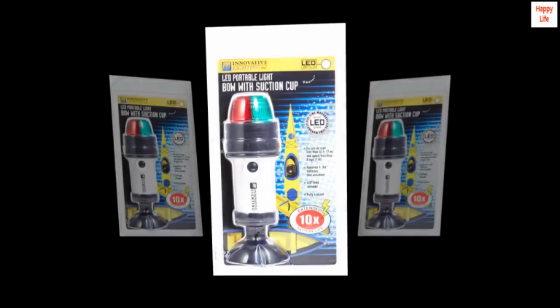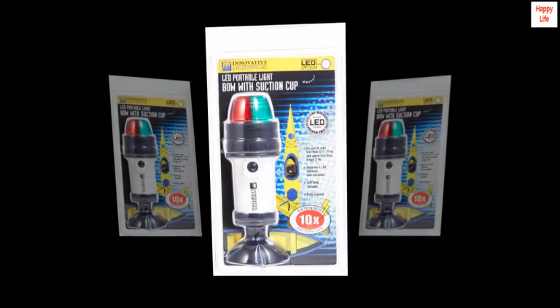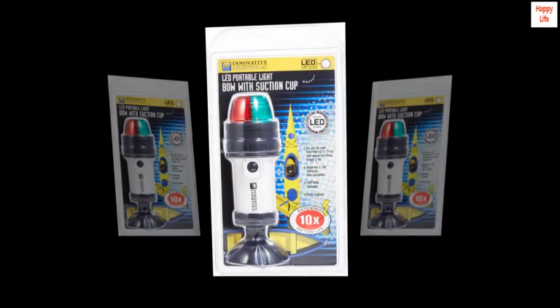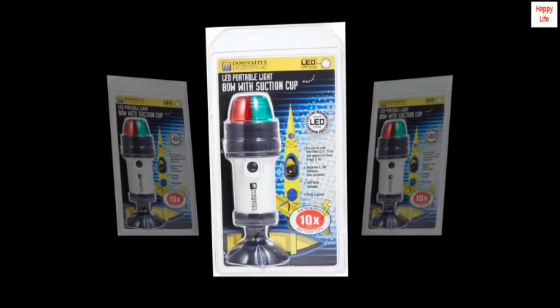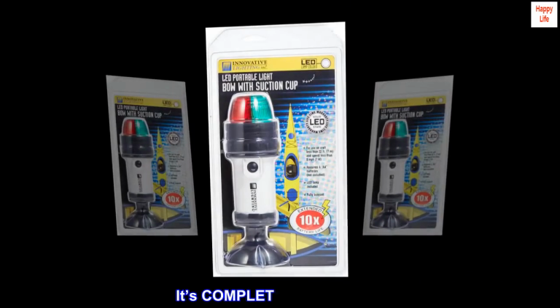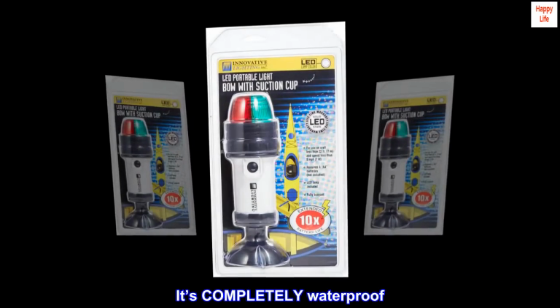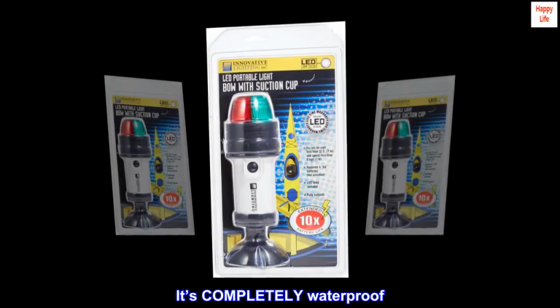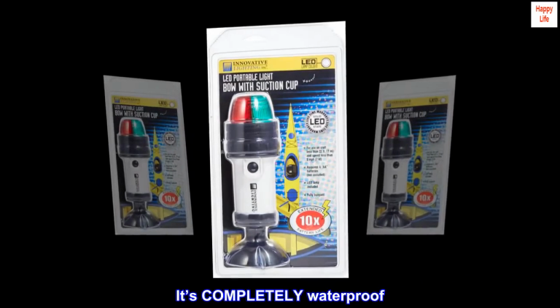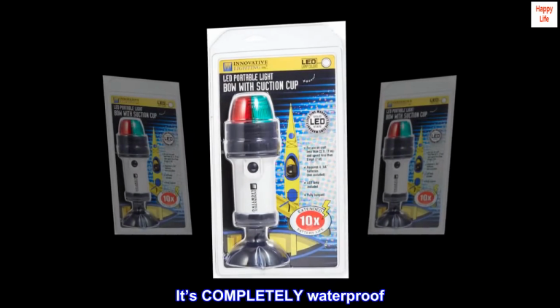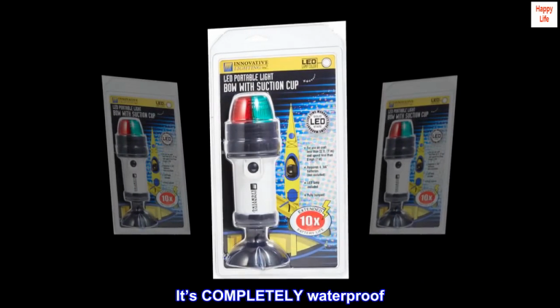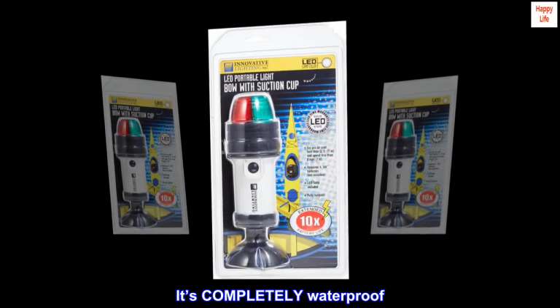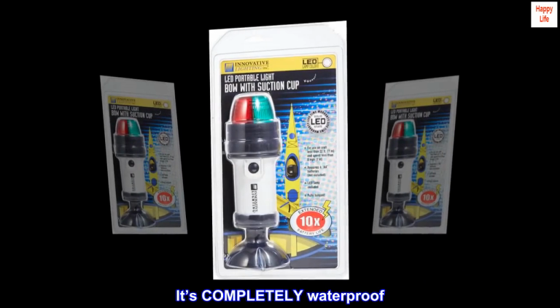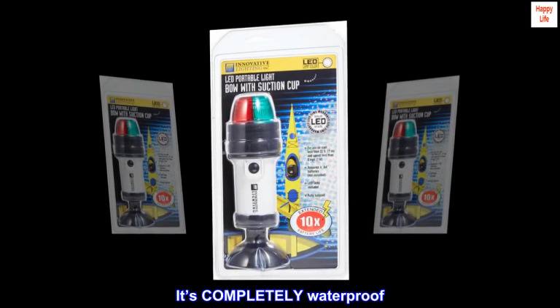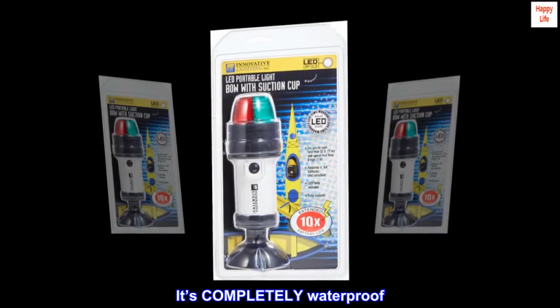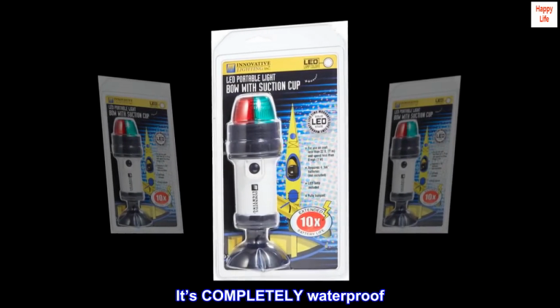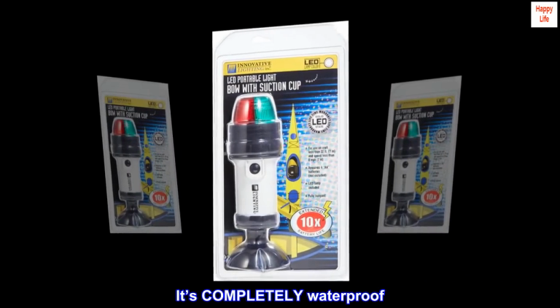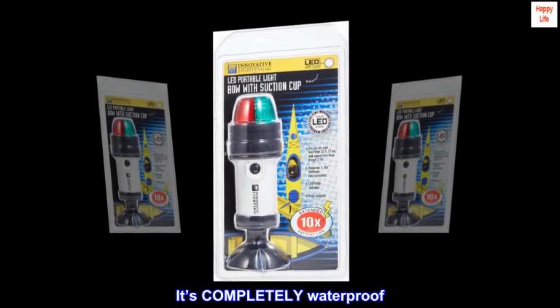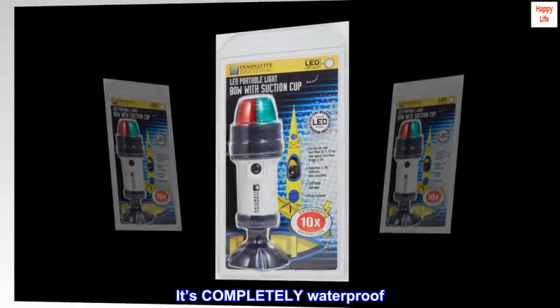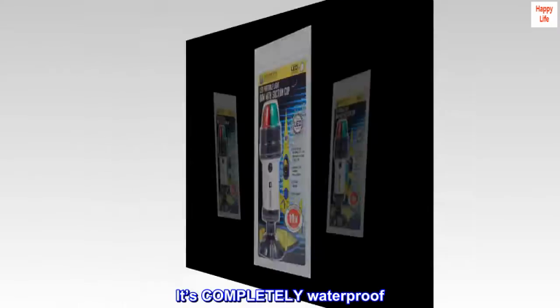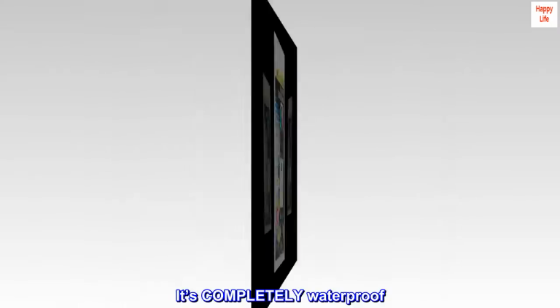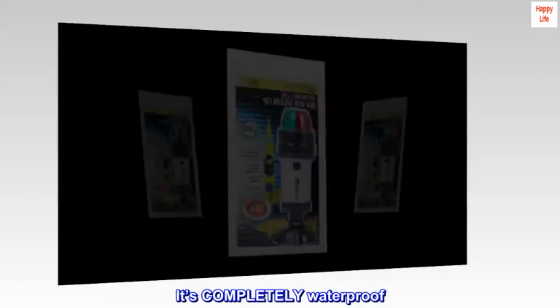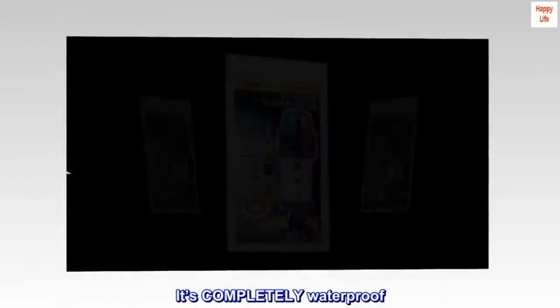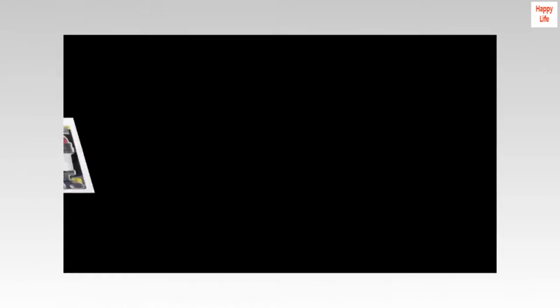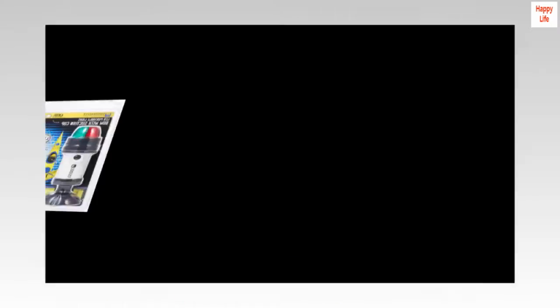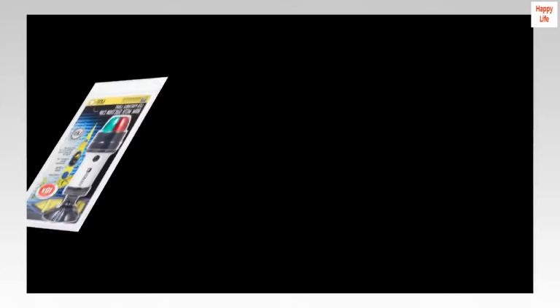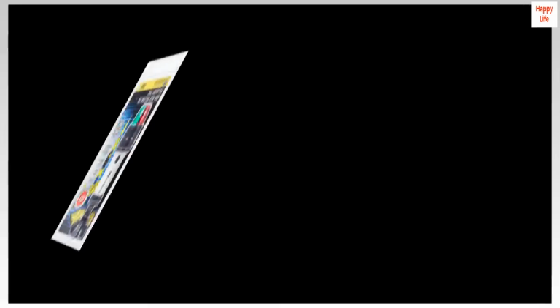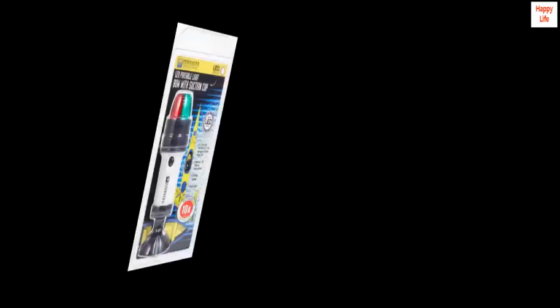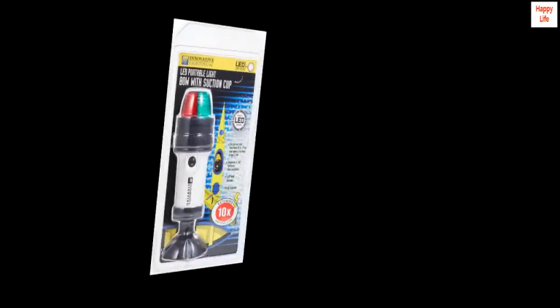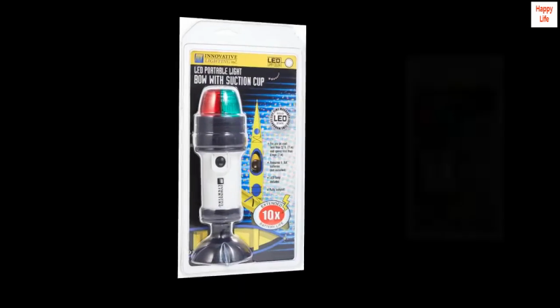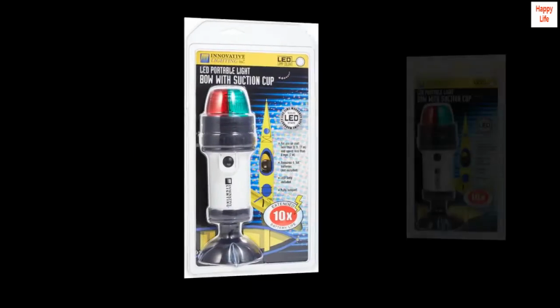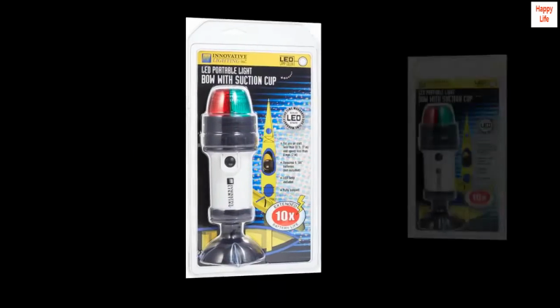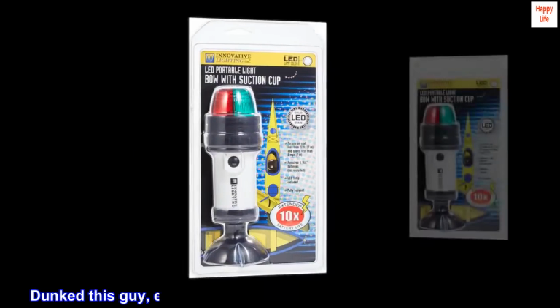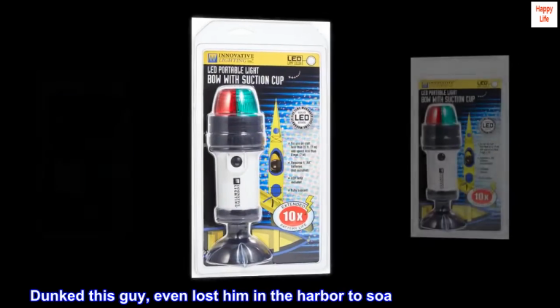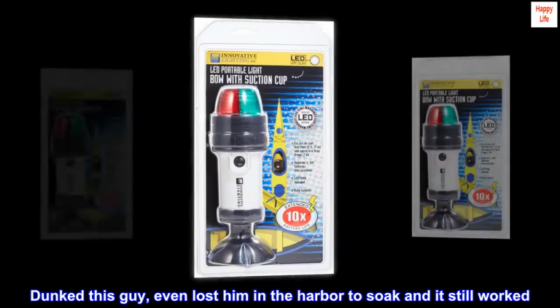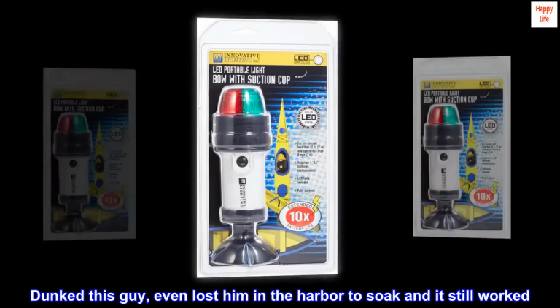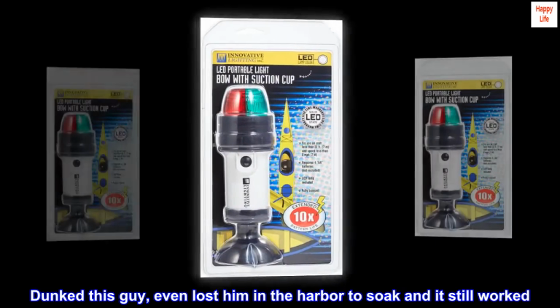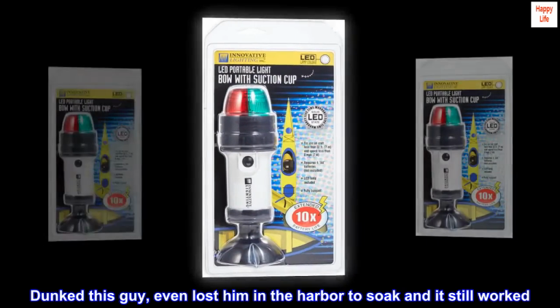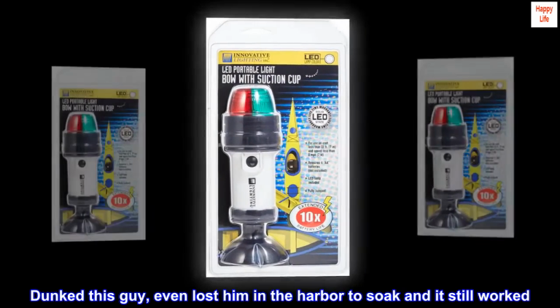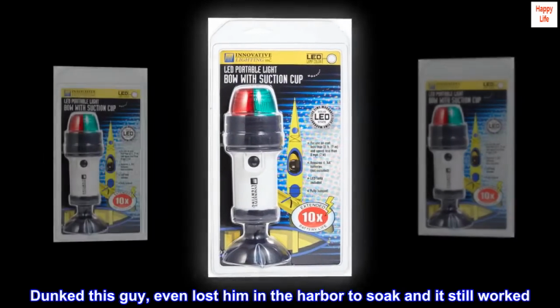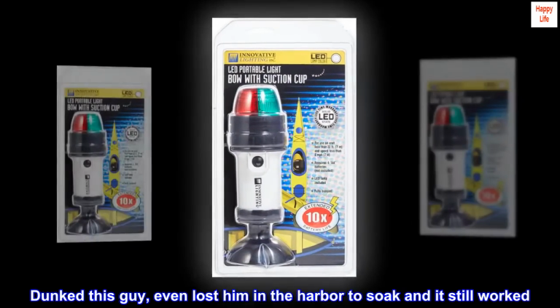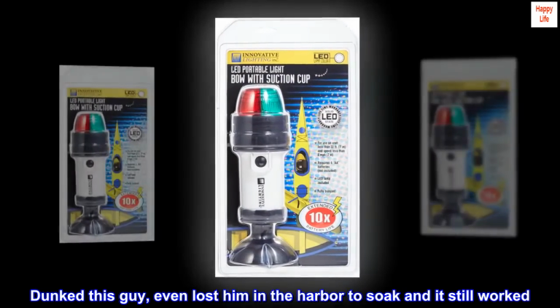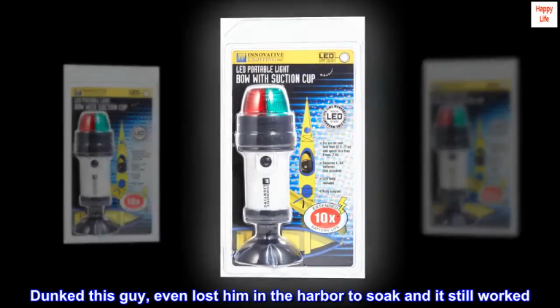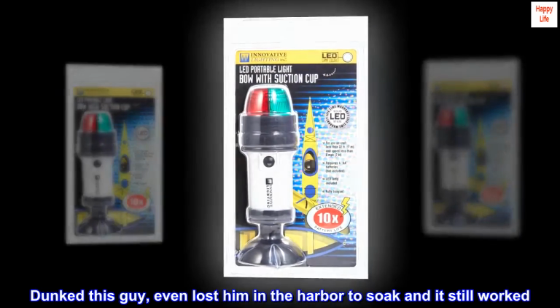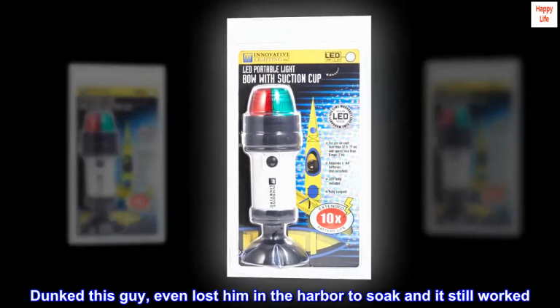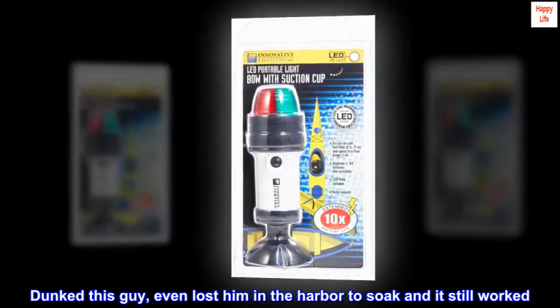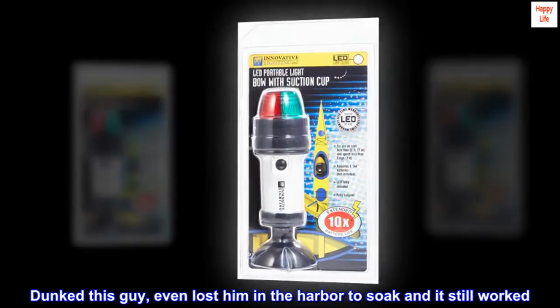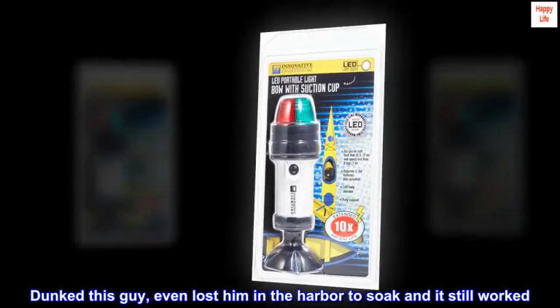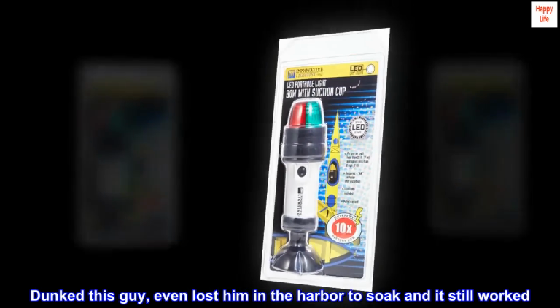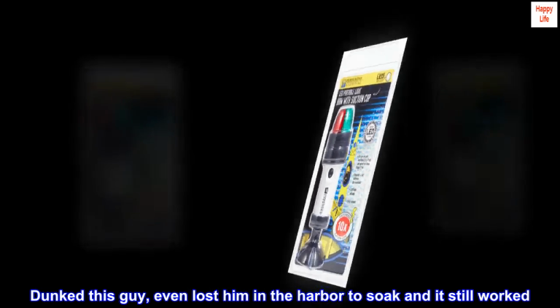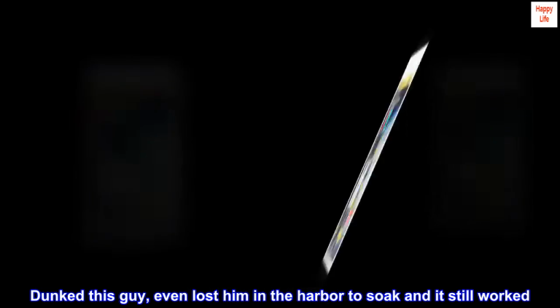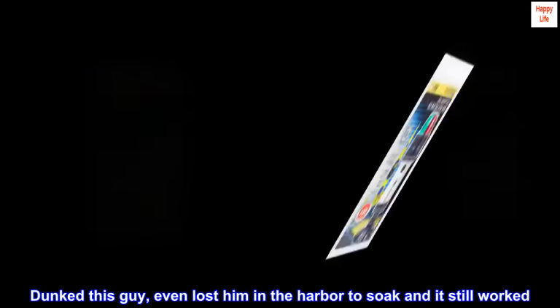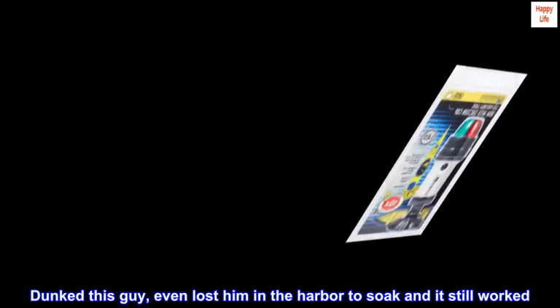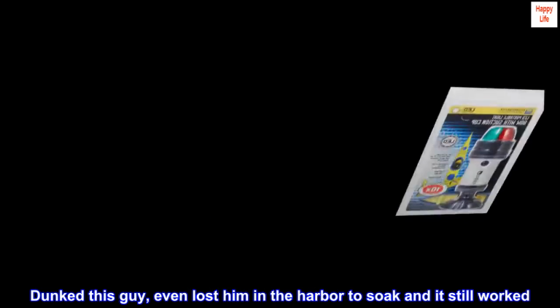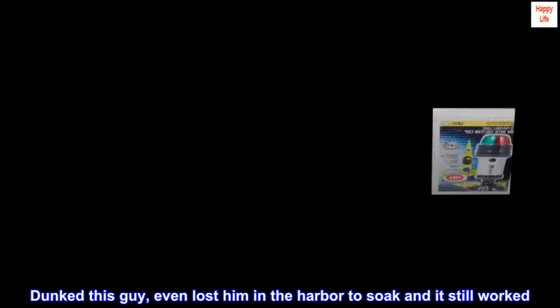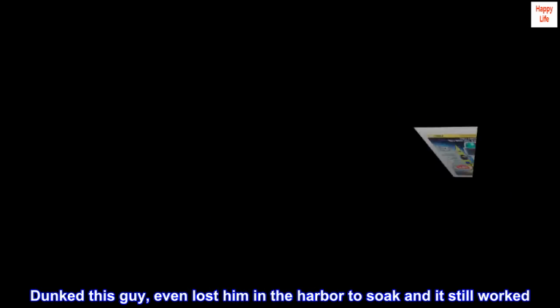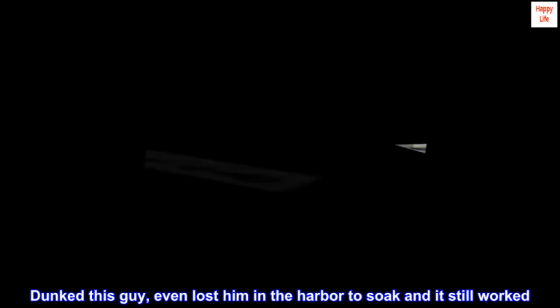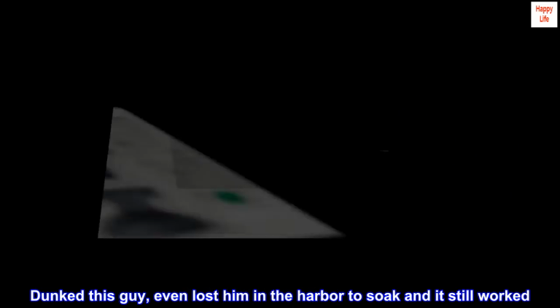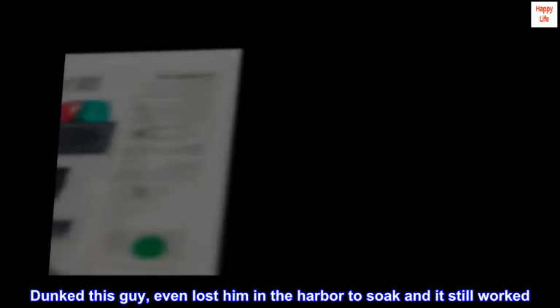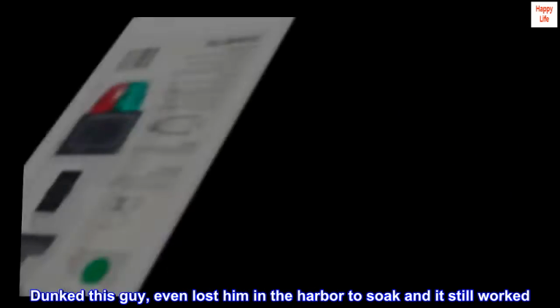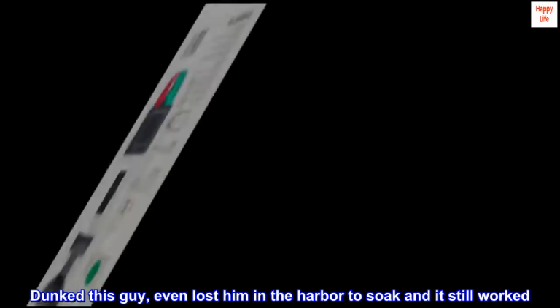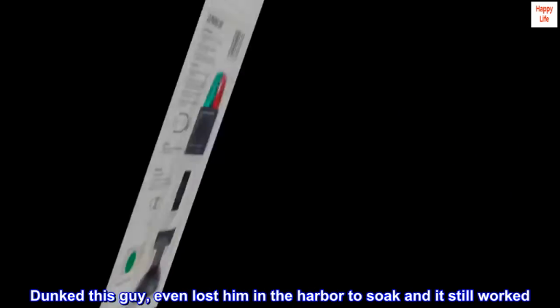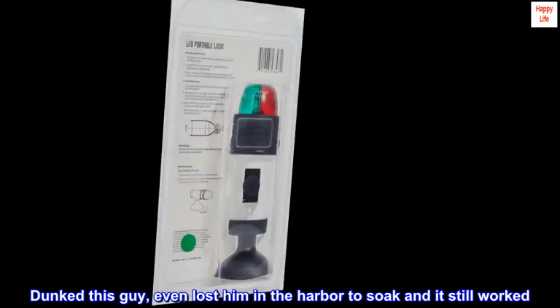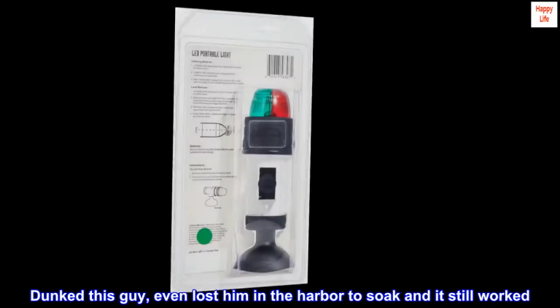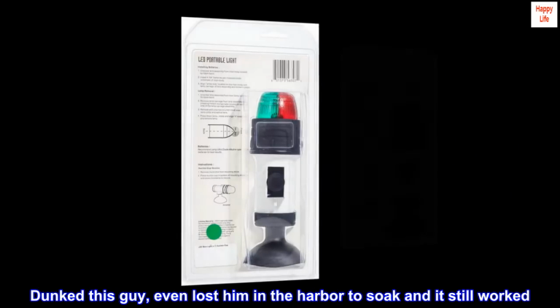It's completely waterproof. I dunked this thing, even lost it in the harbor to soak, and it still worked.